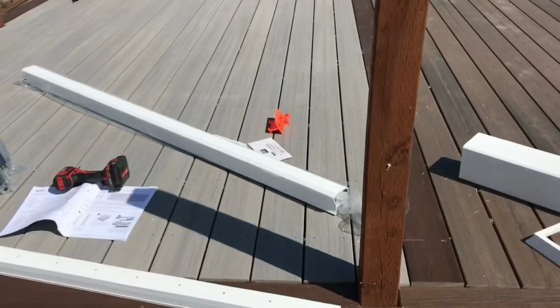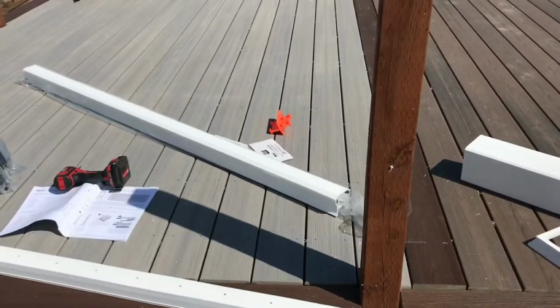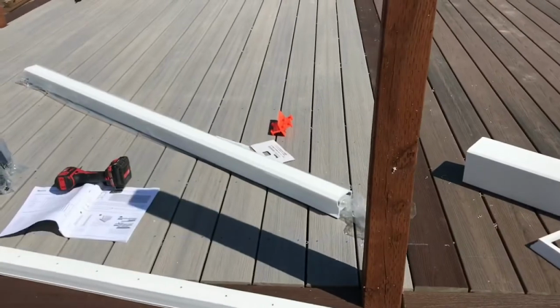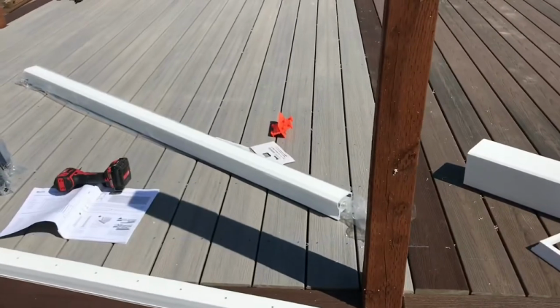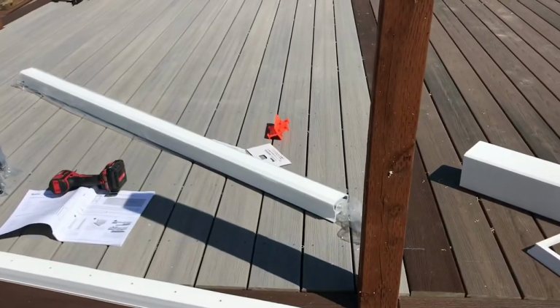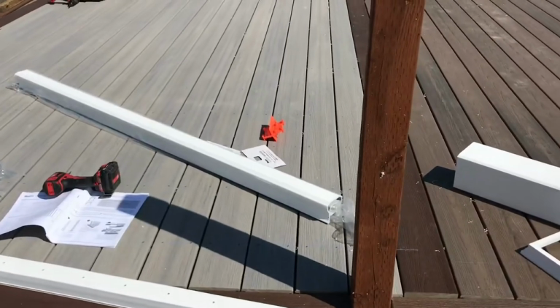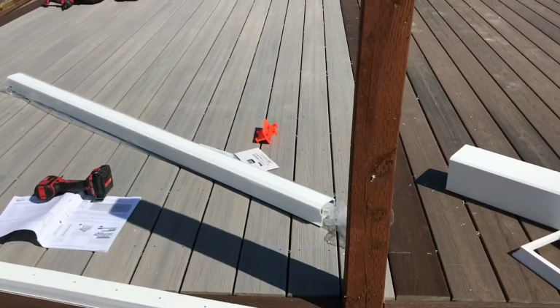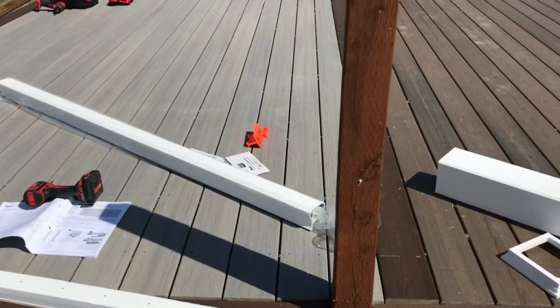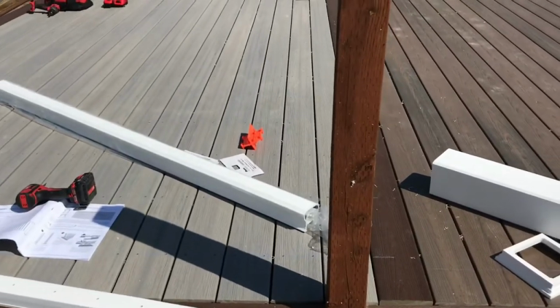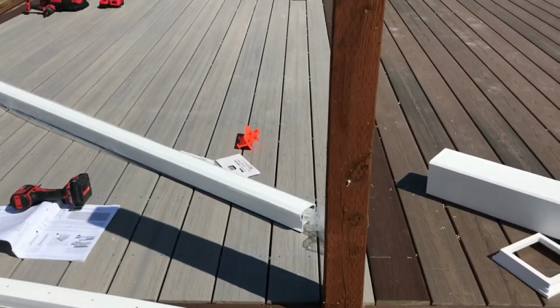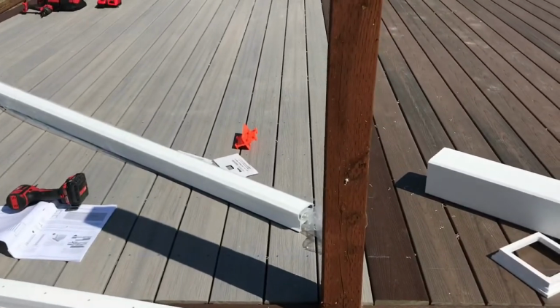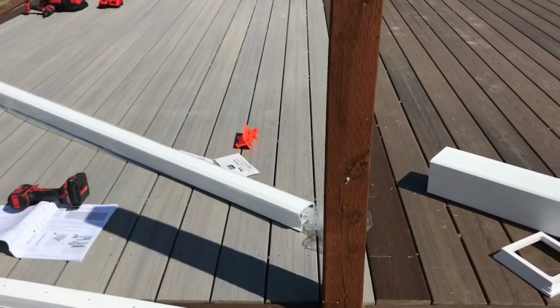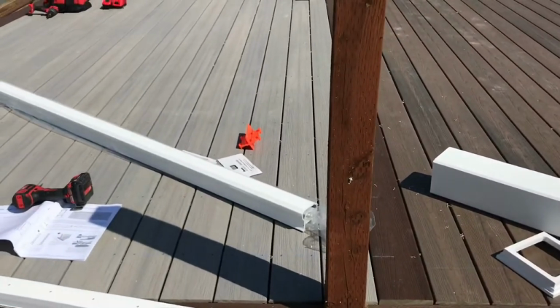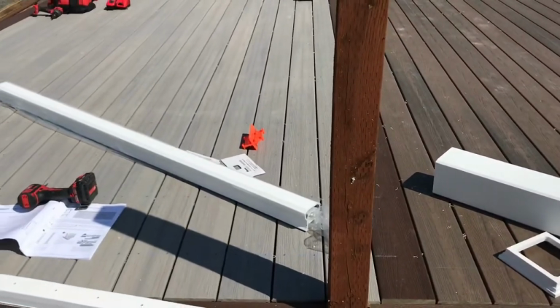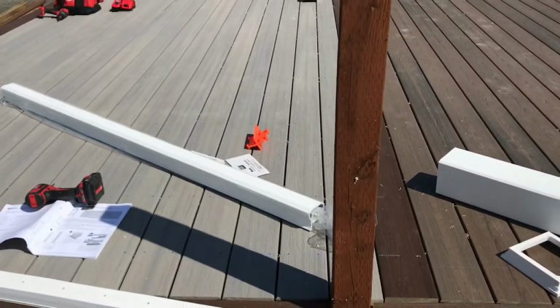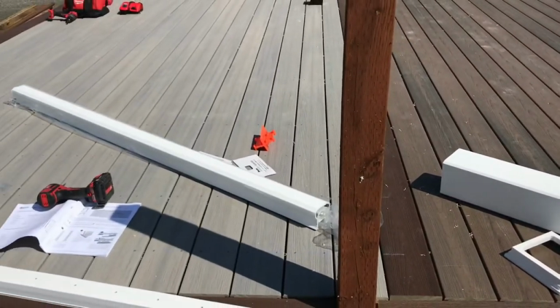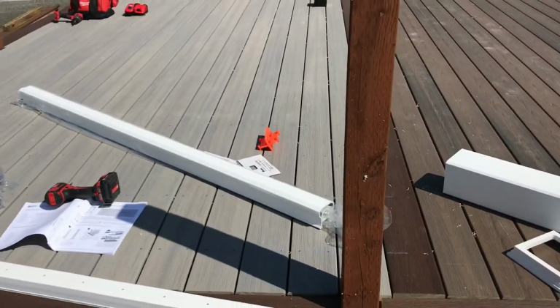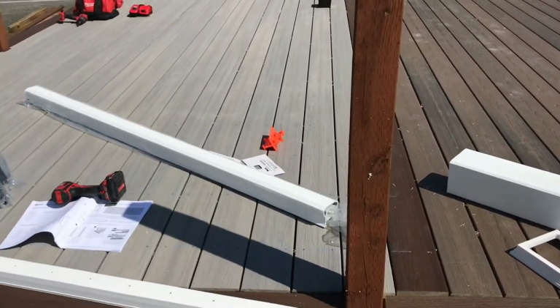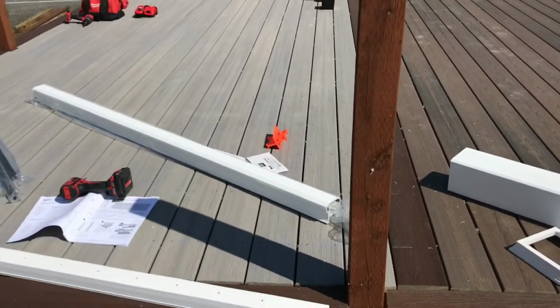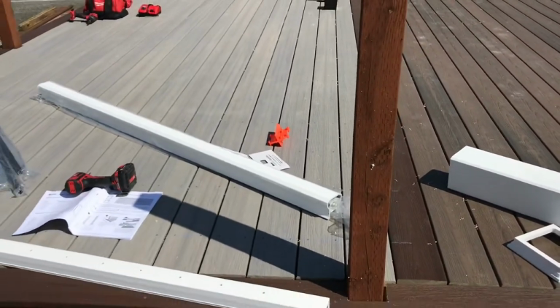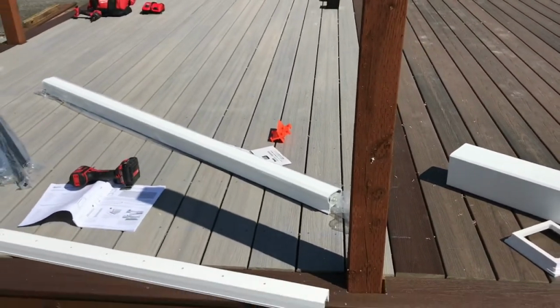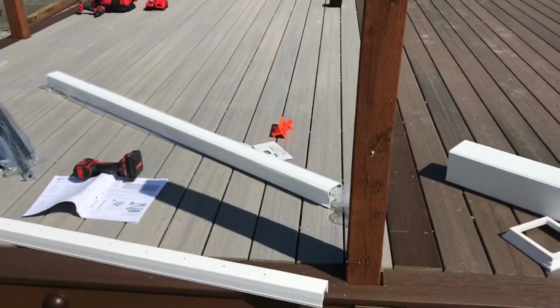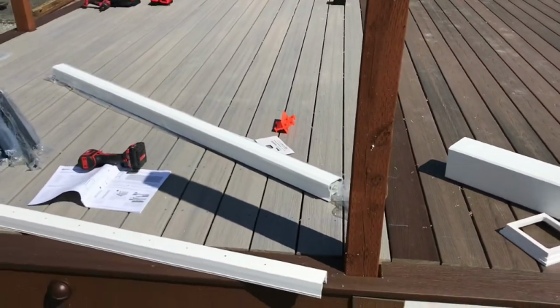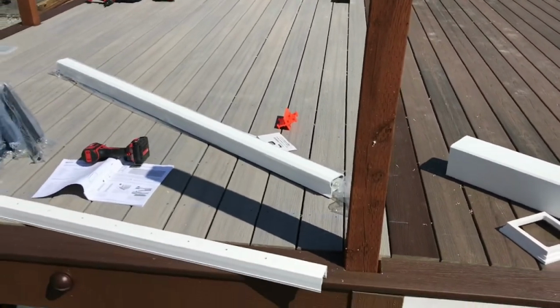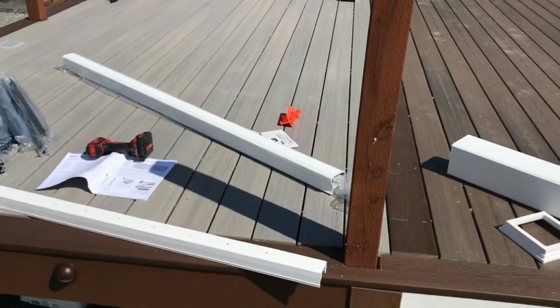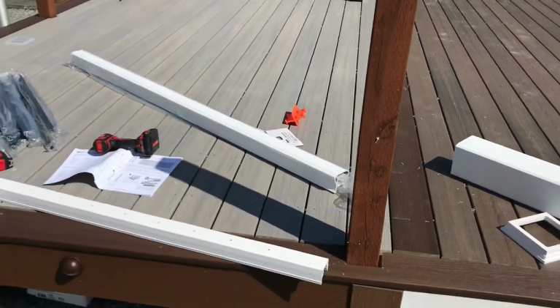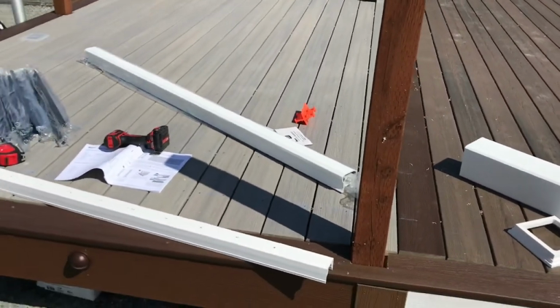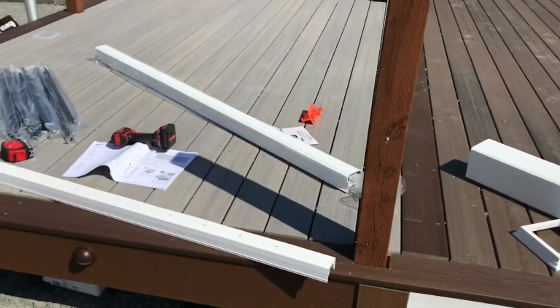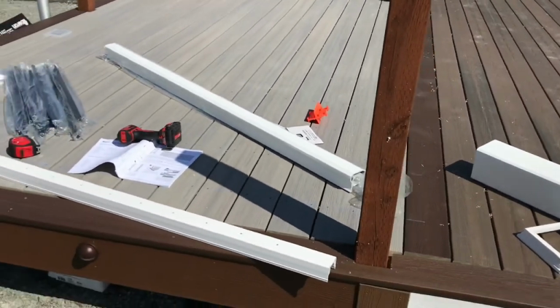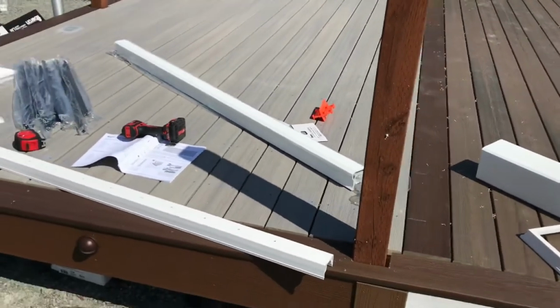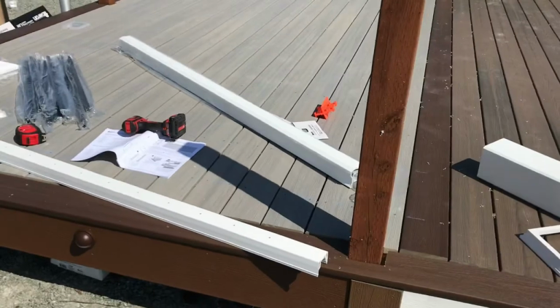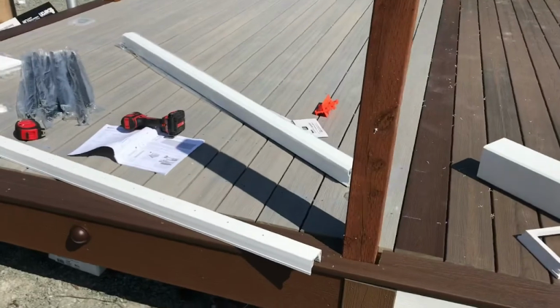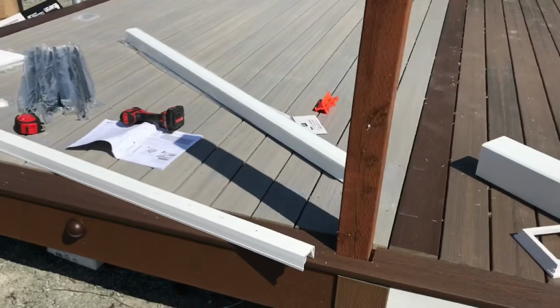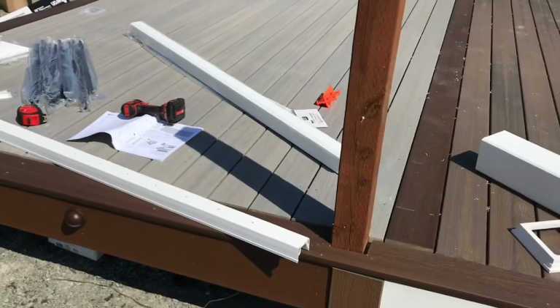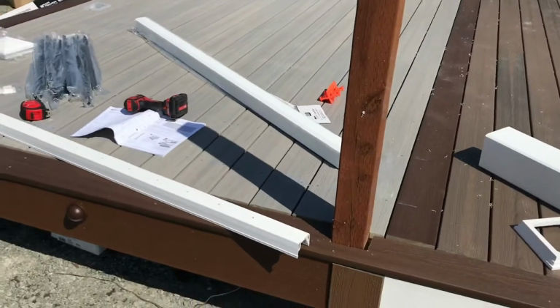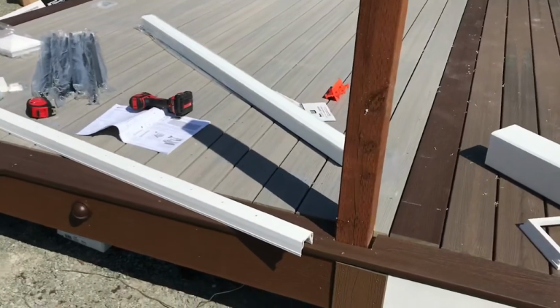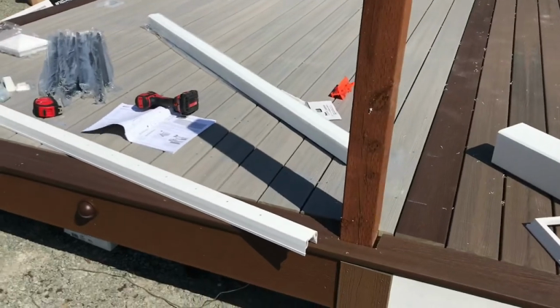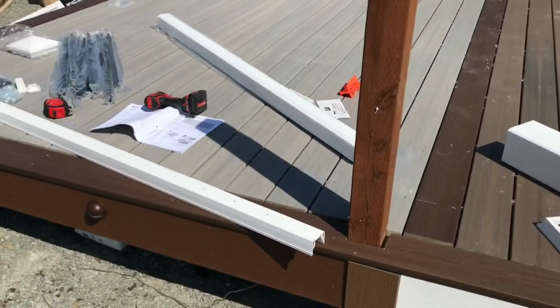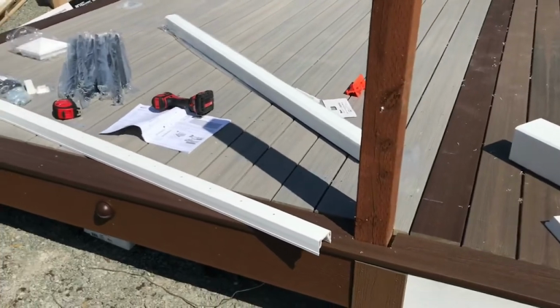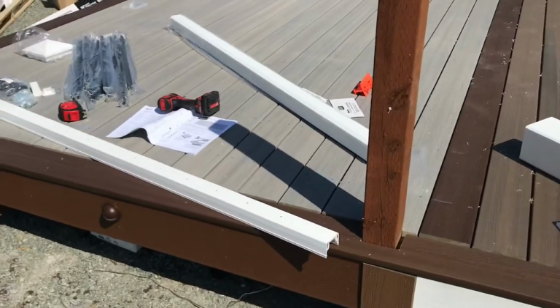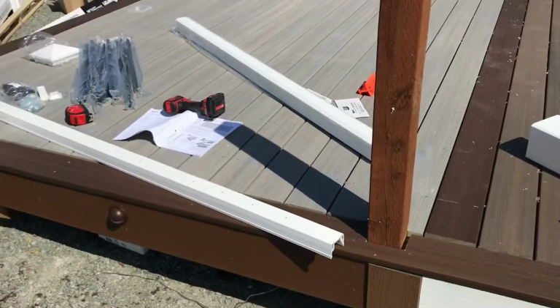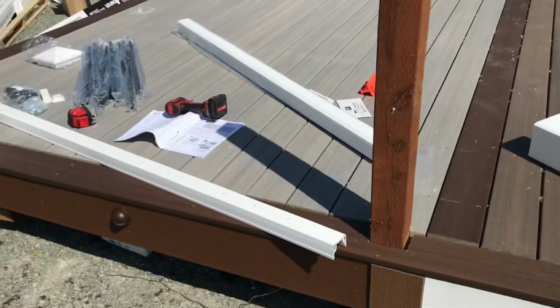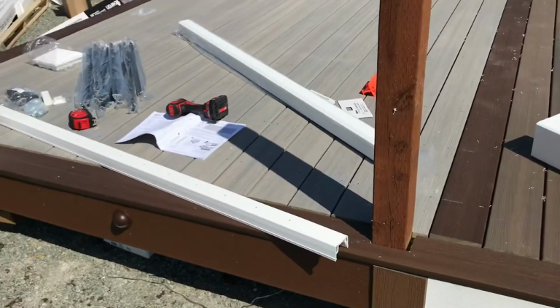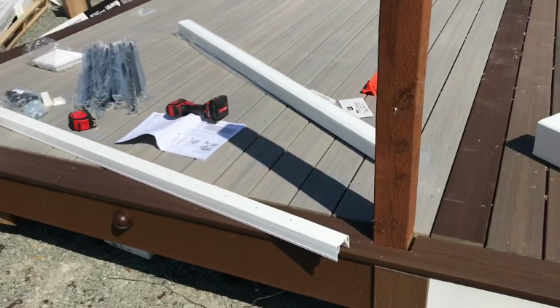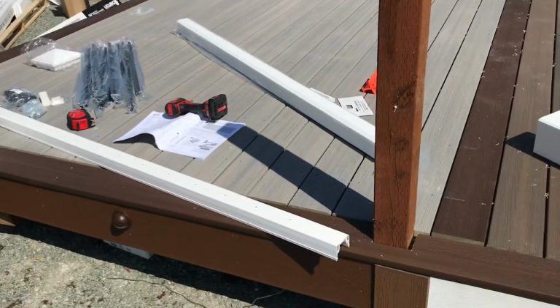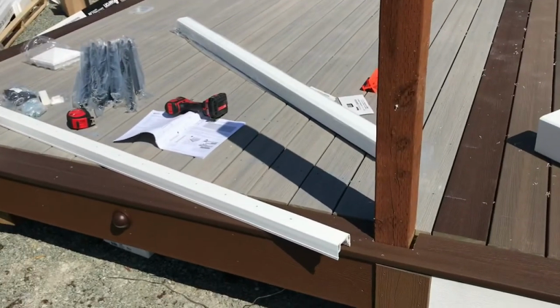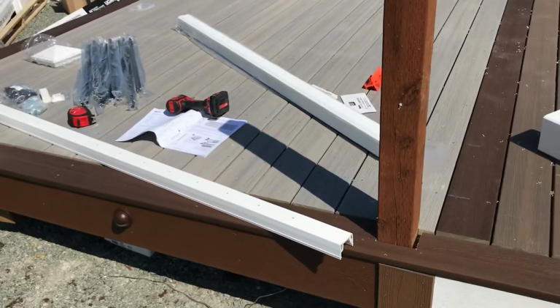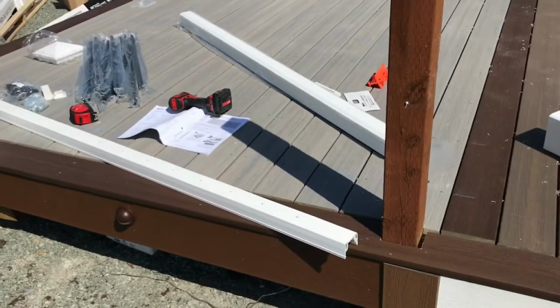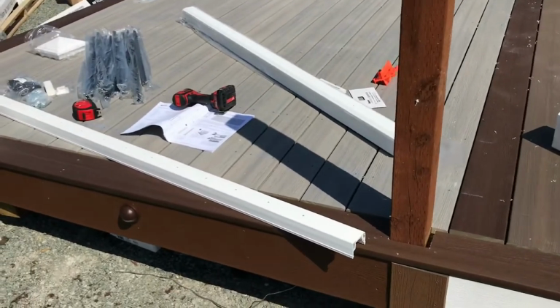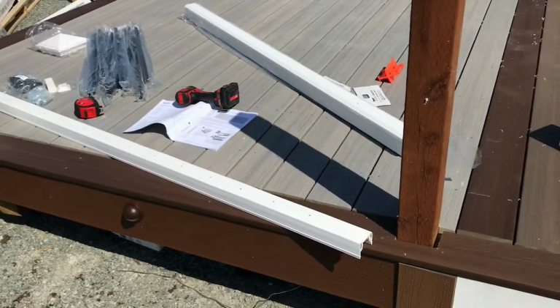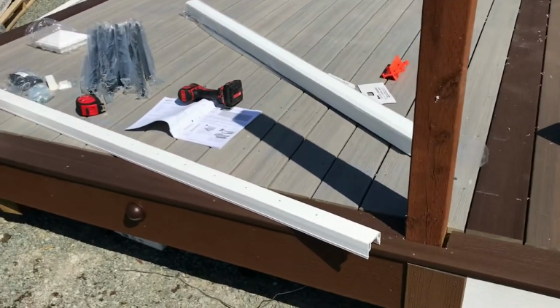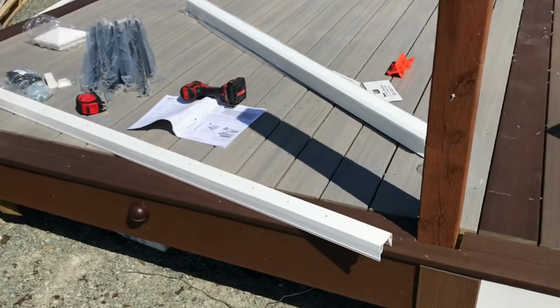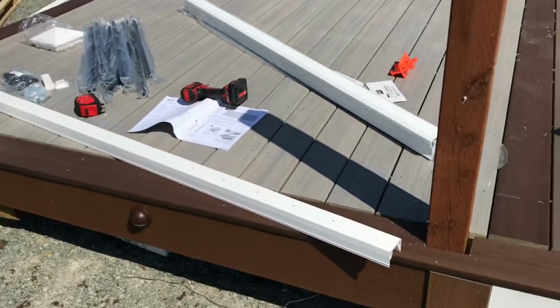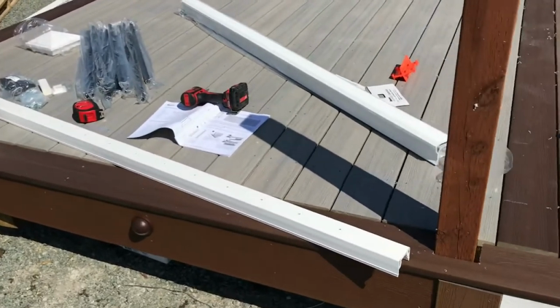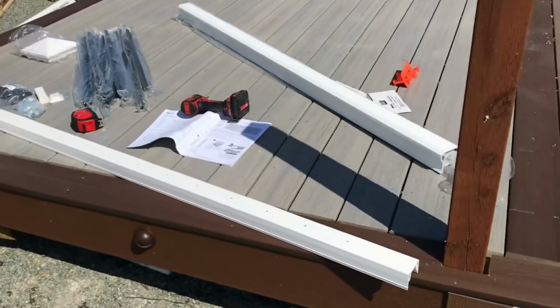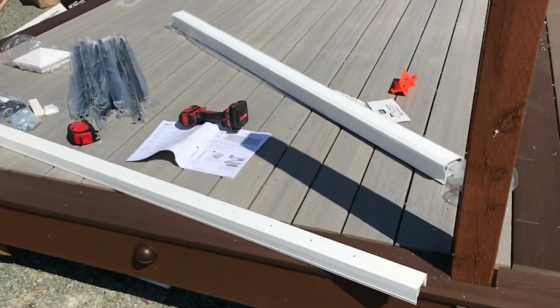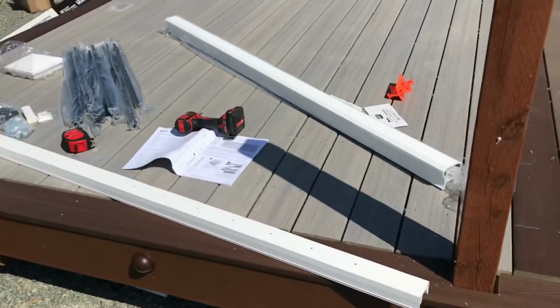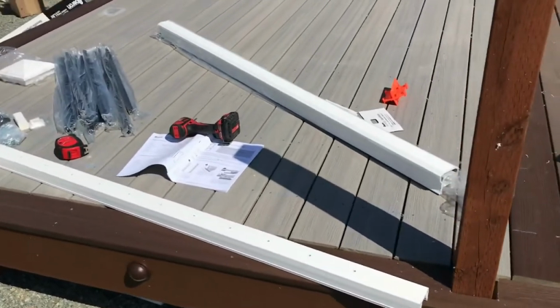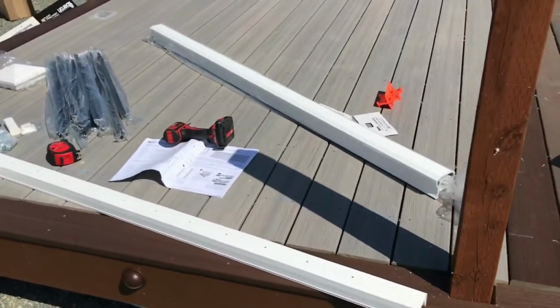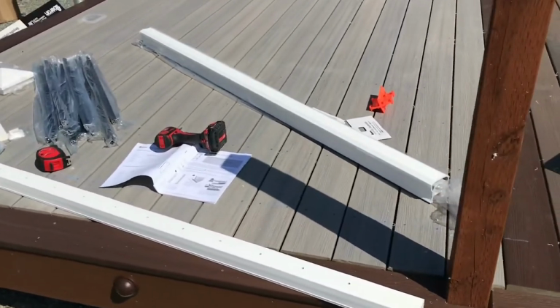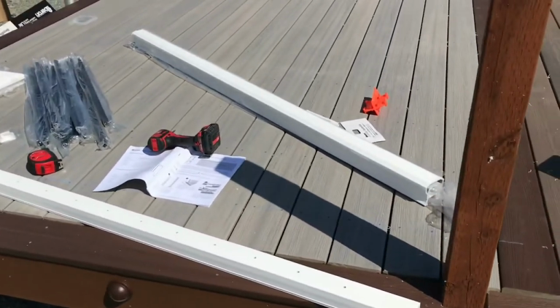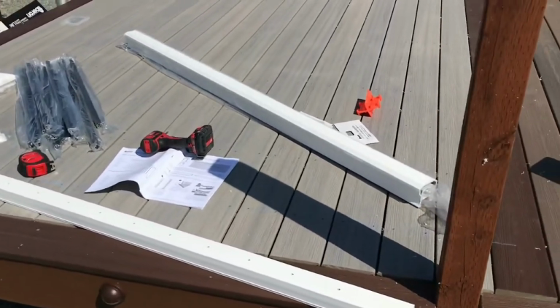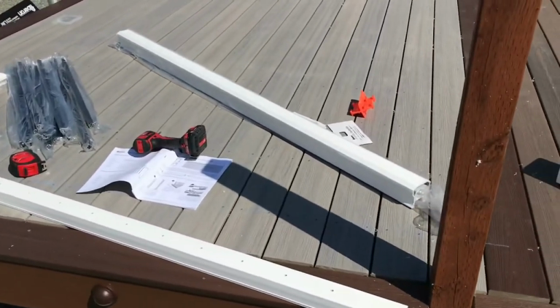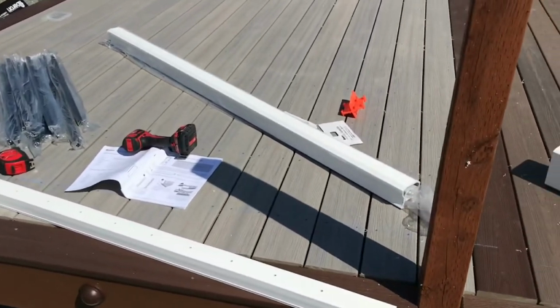In this video, I'm going to give you a step-by-step on how to install Fiberon Haven View Countryside Railing.